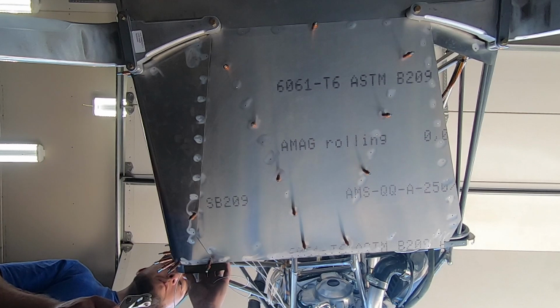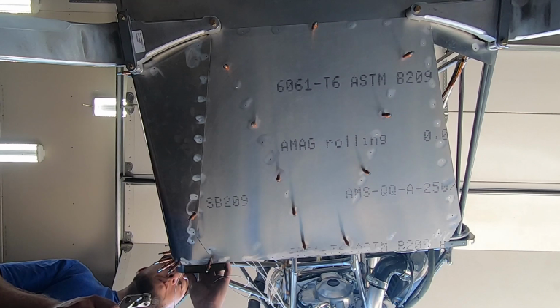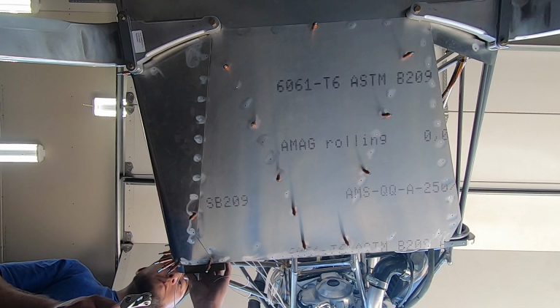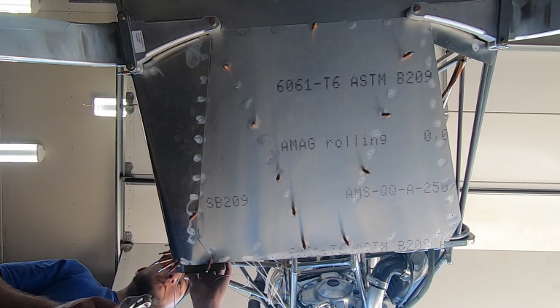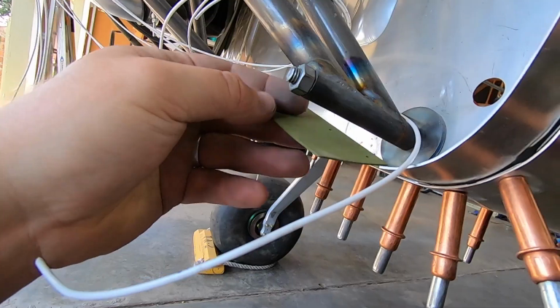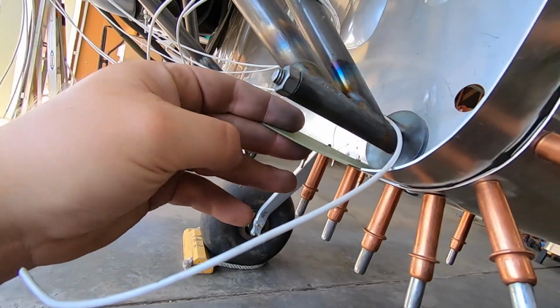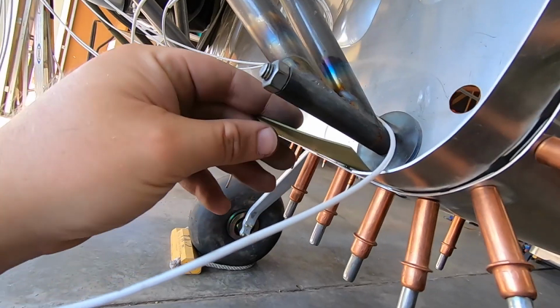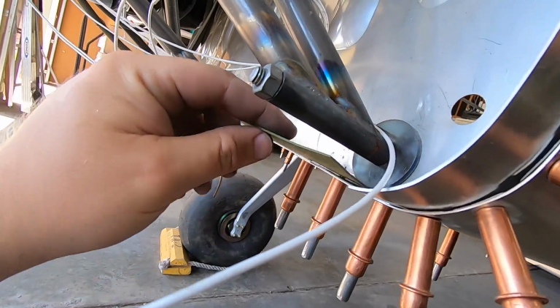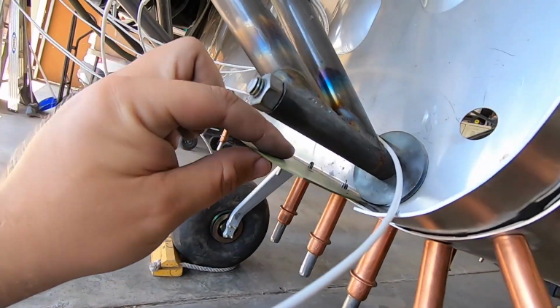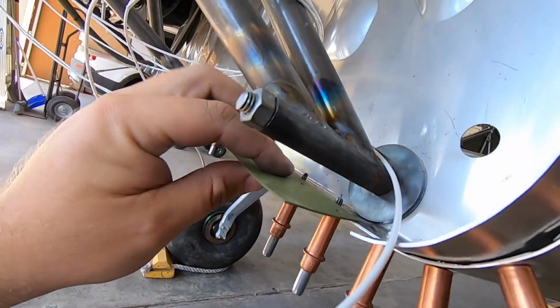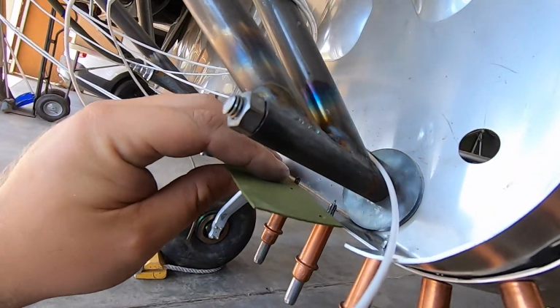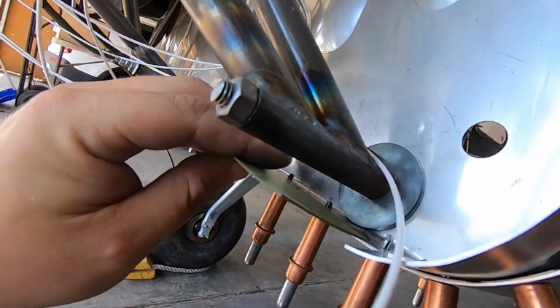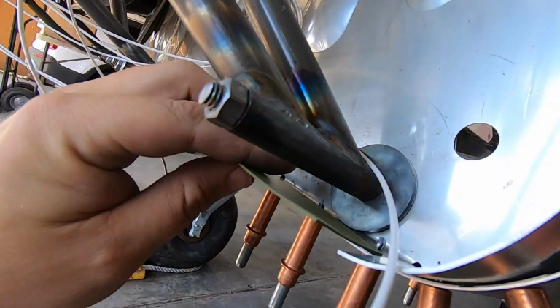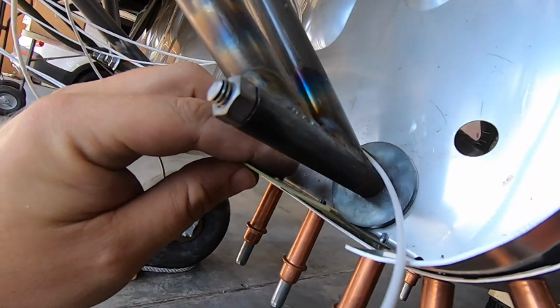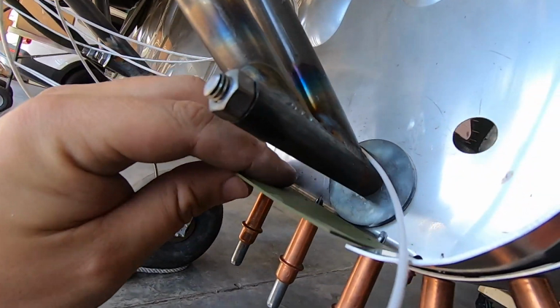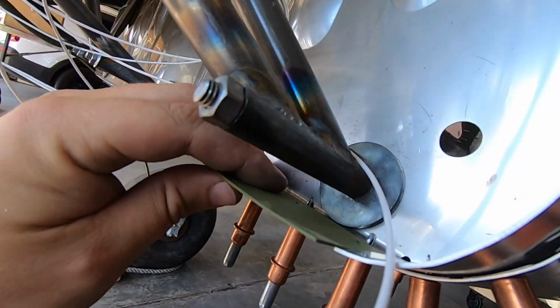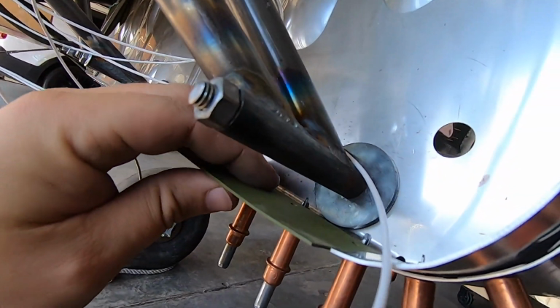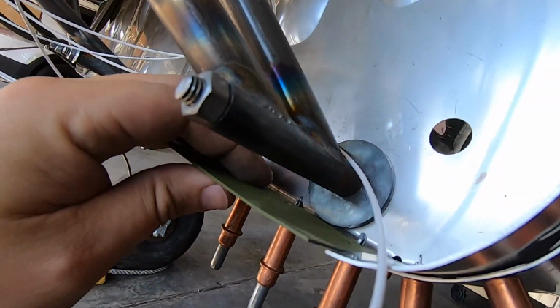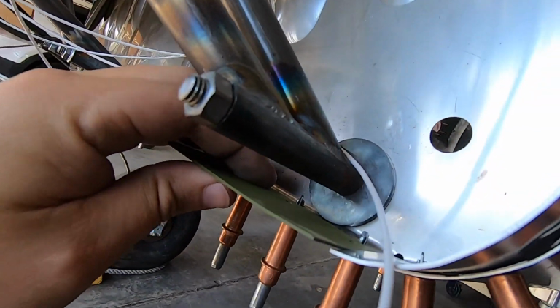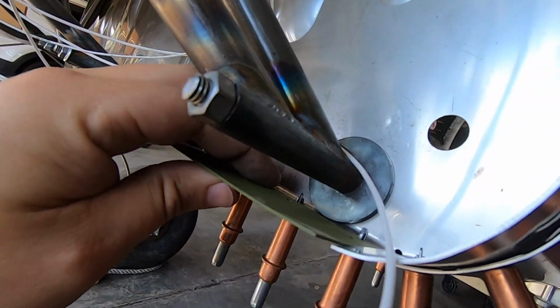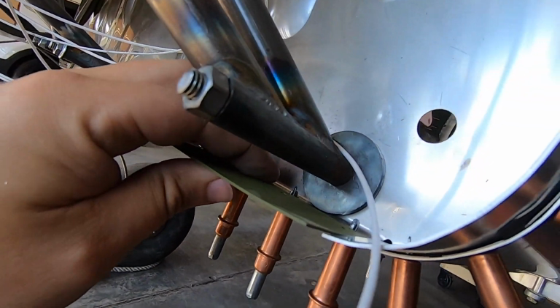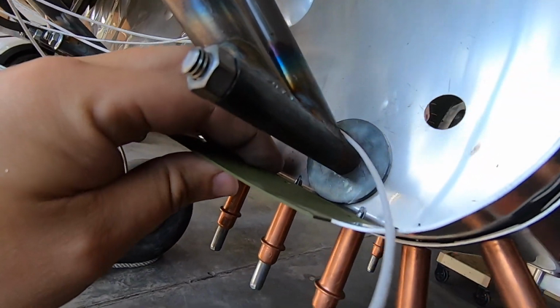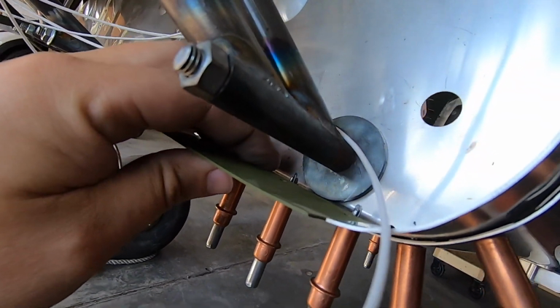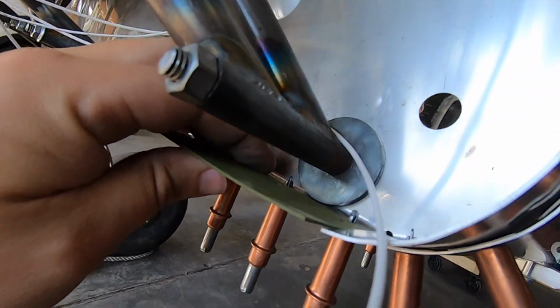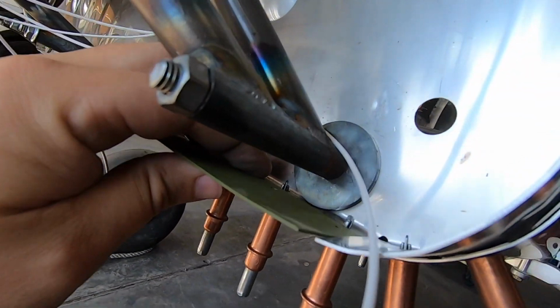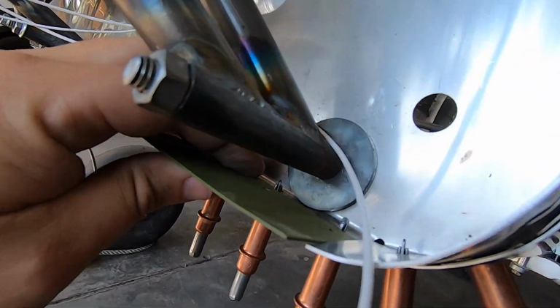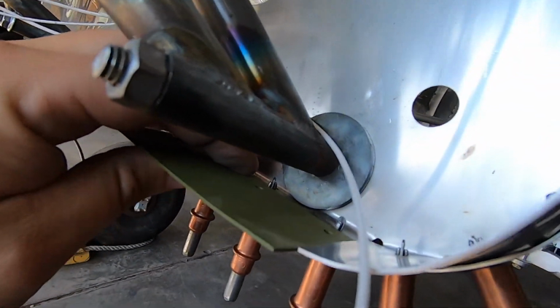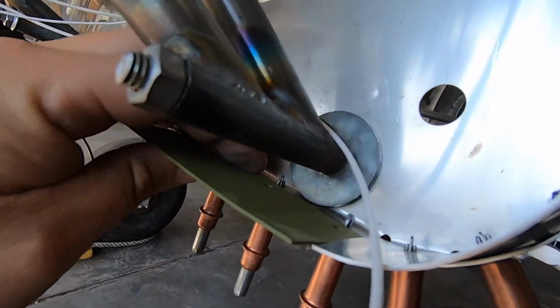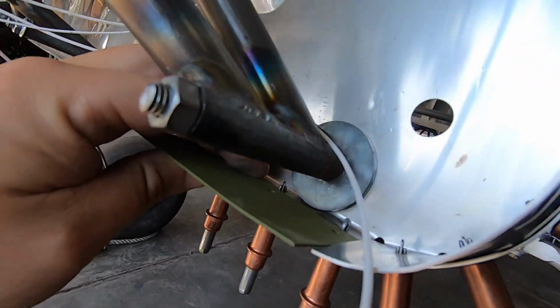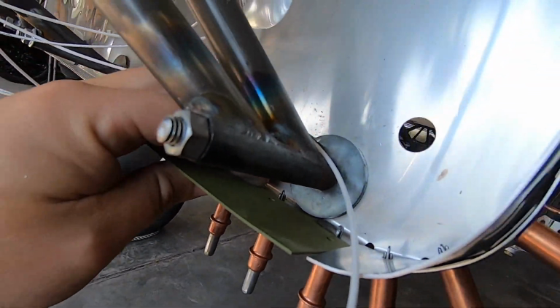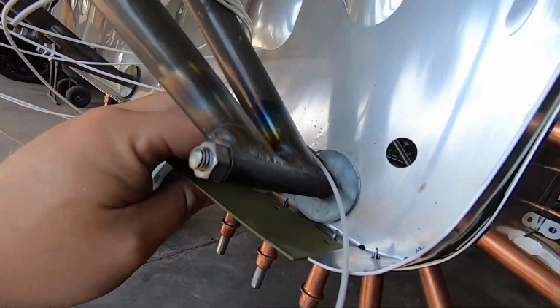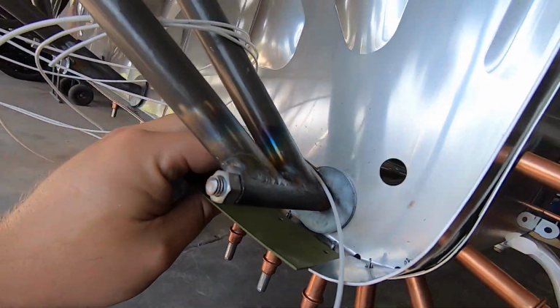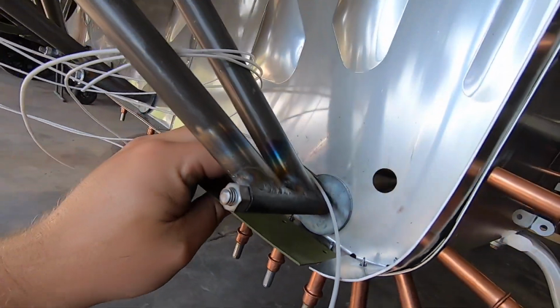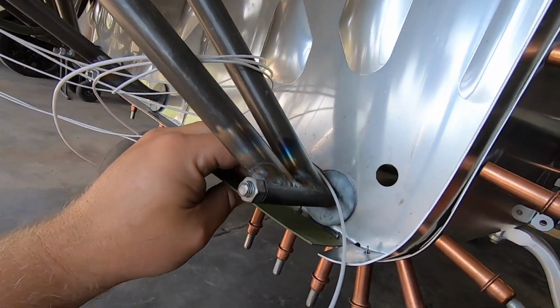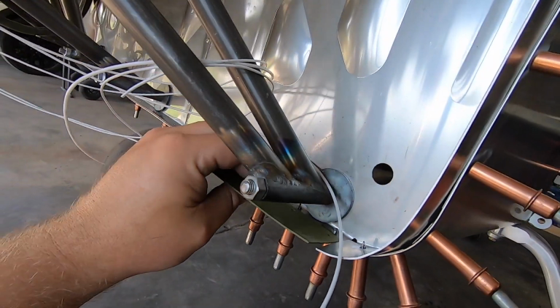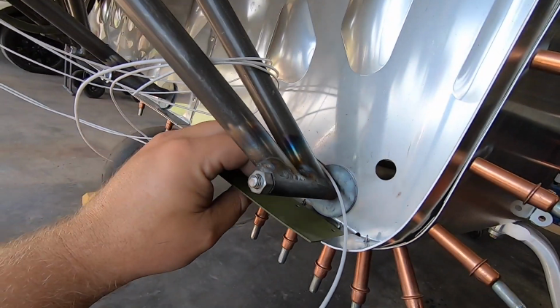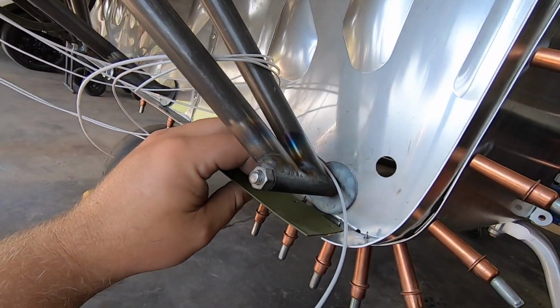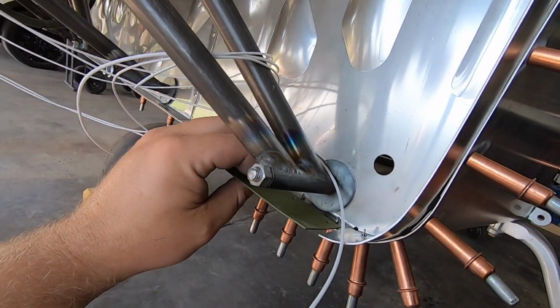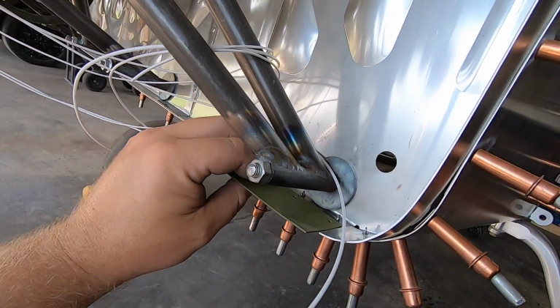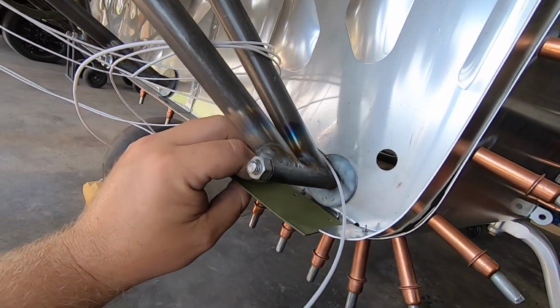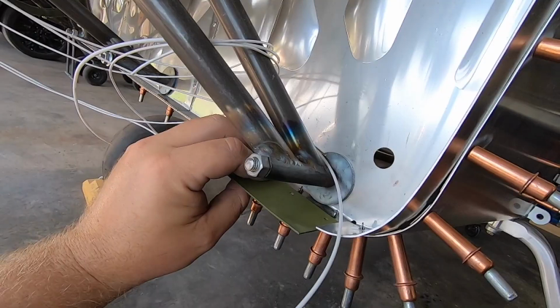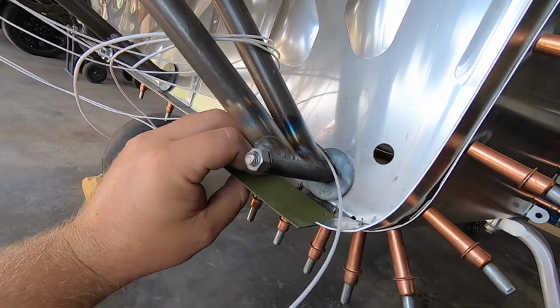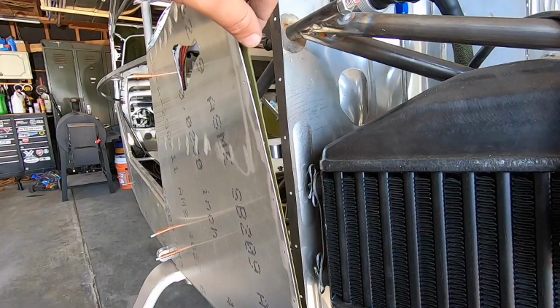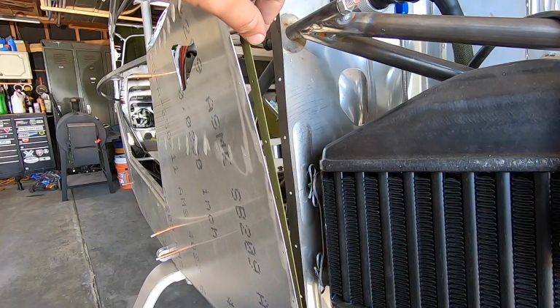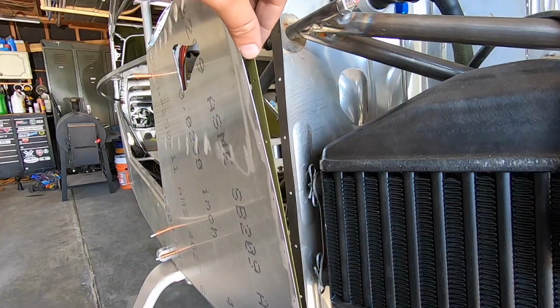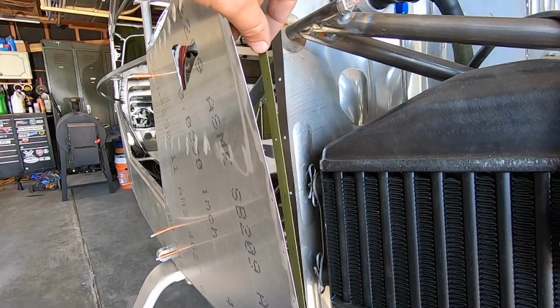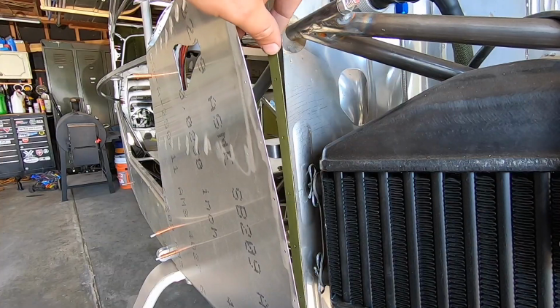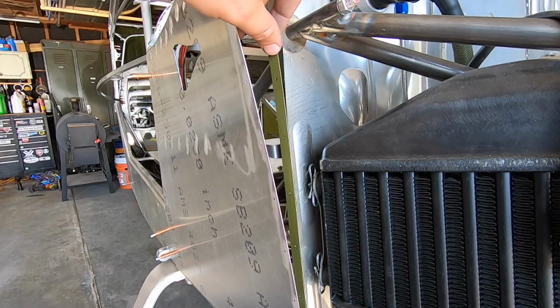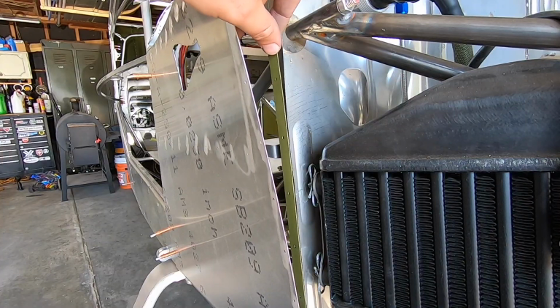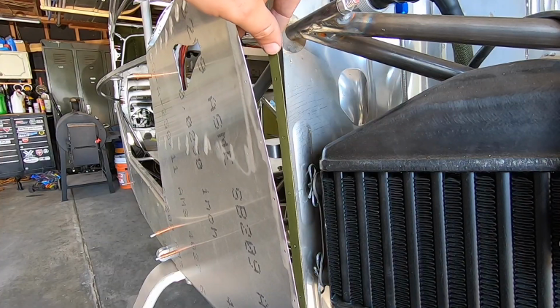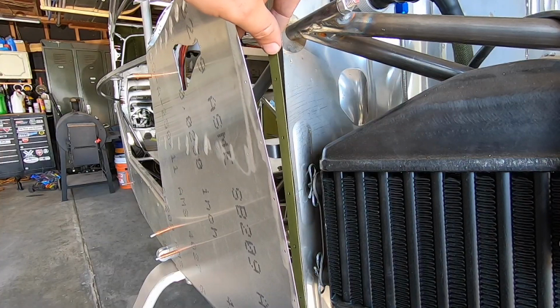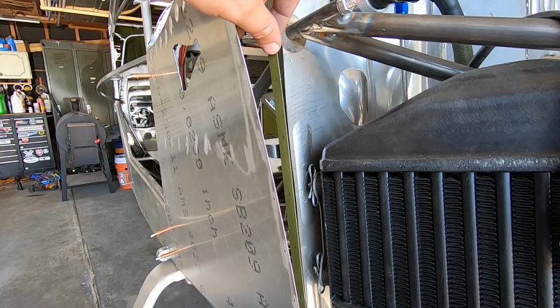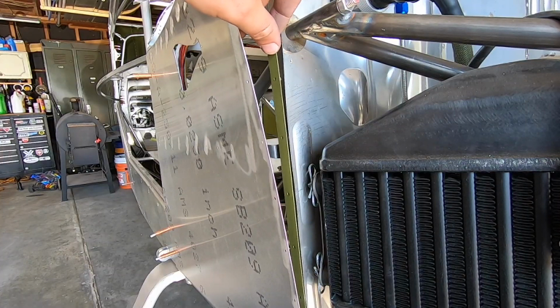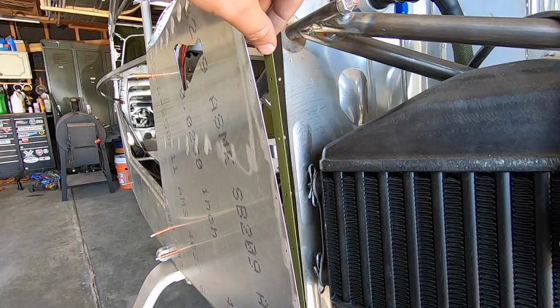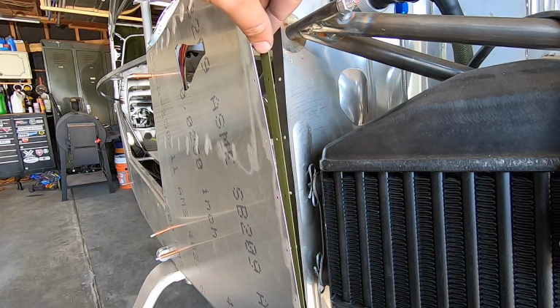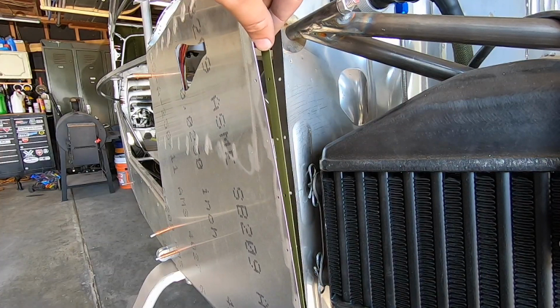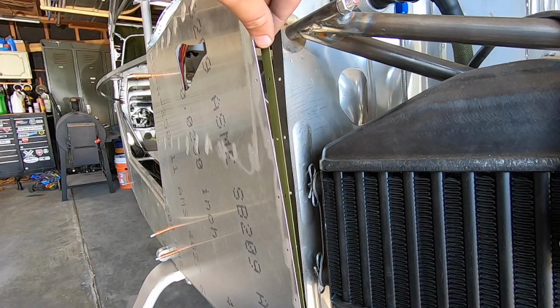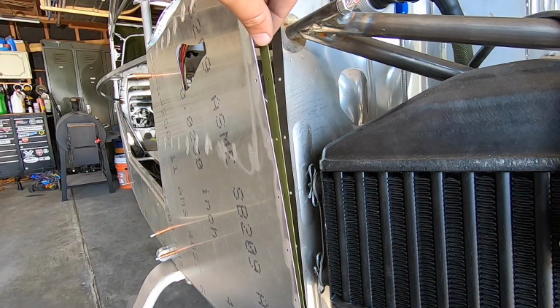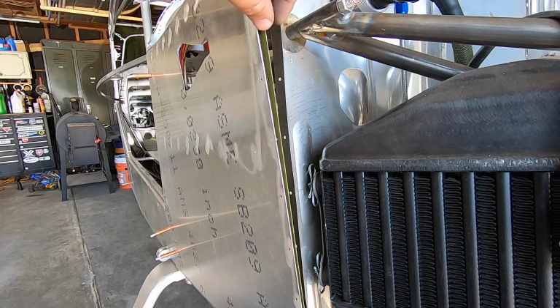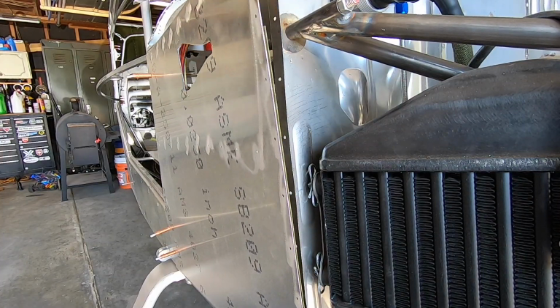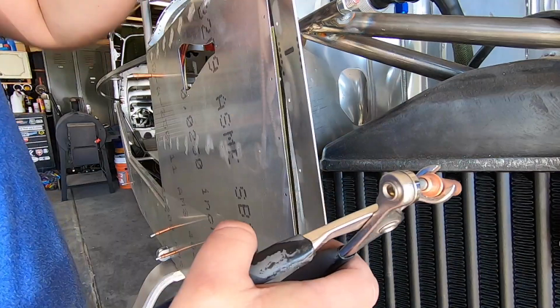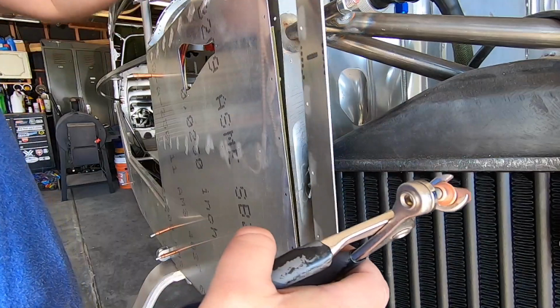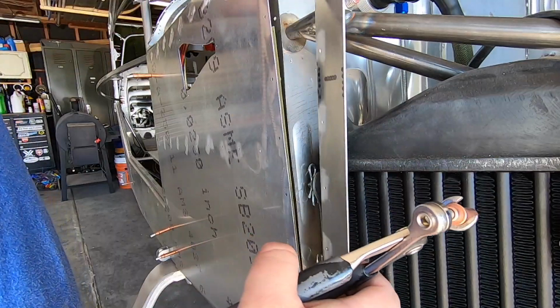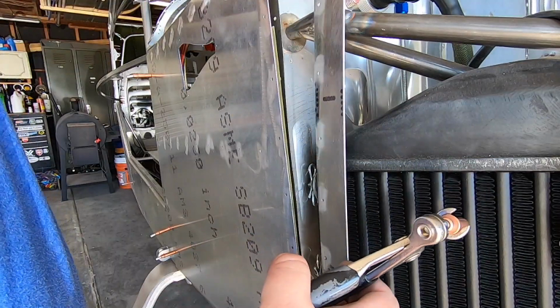This lower section of cowl strip won't fit under the engine mount base, so I marked the engine mount so I'd remember to clearance it when it comes off again.